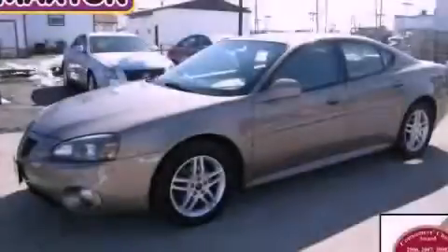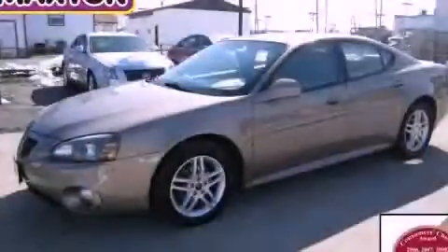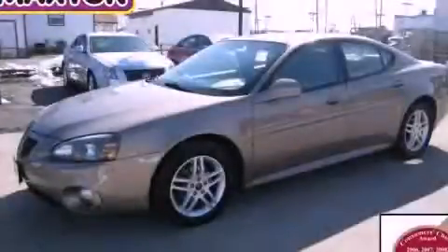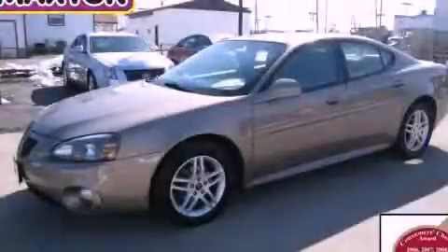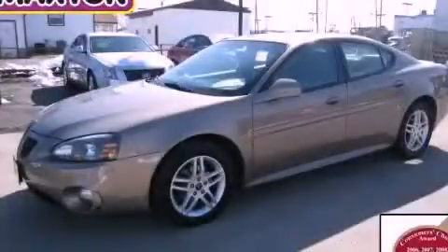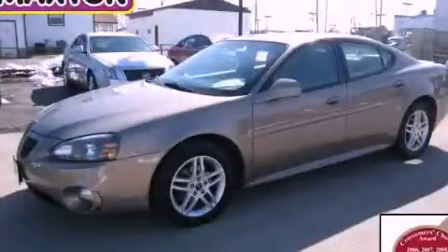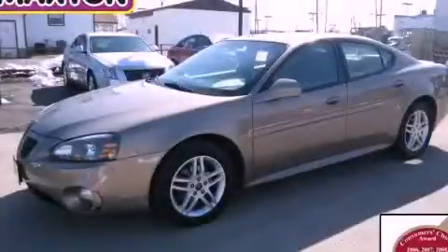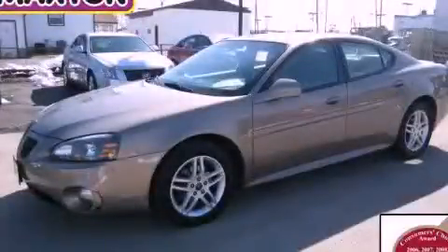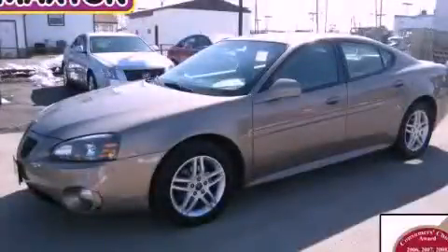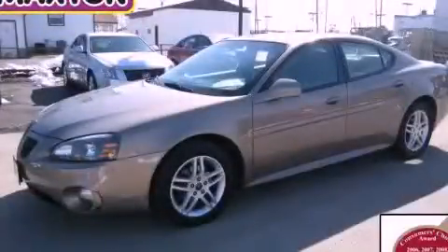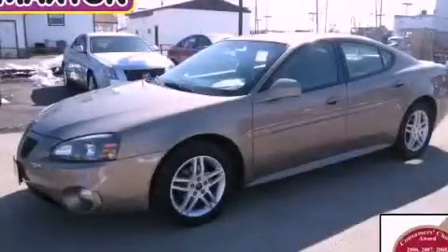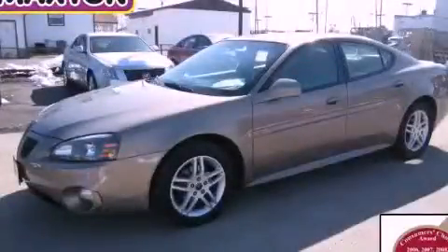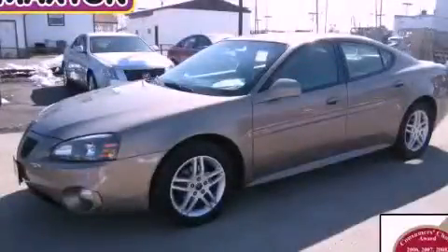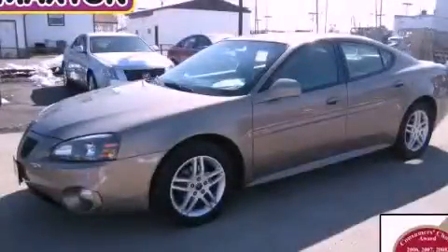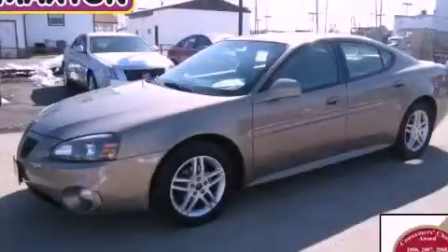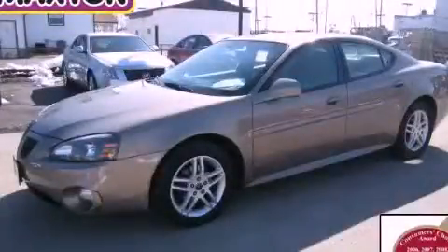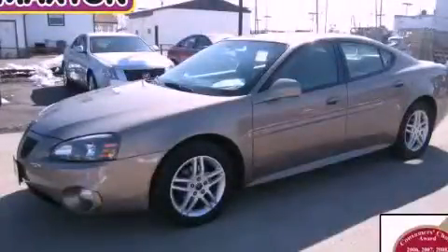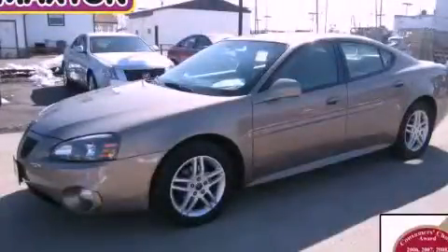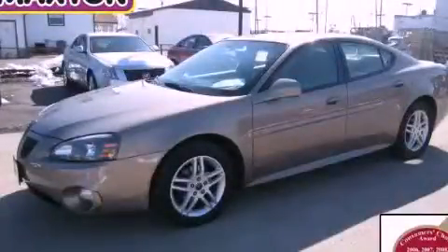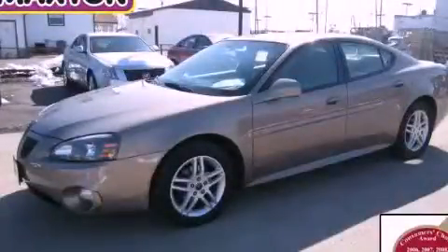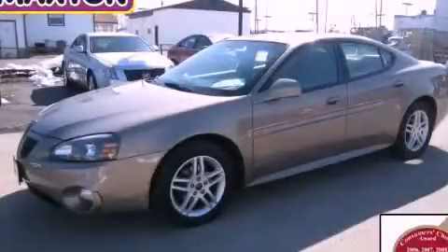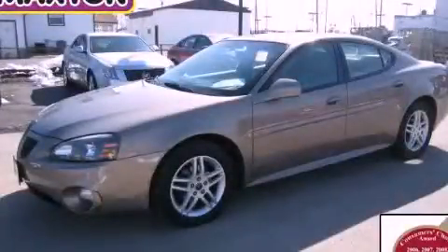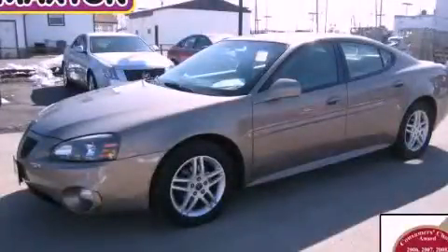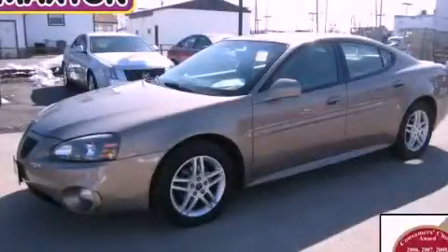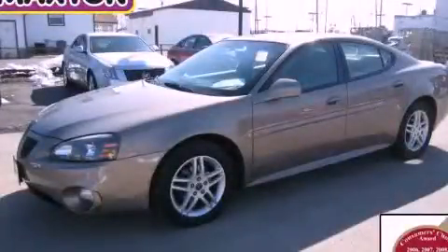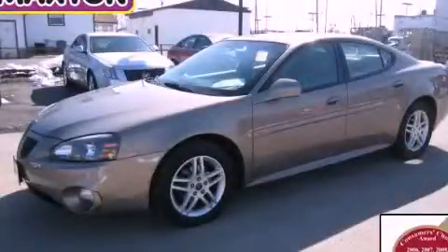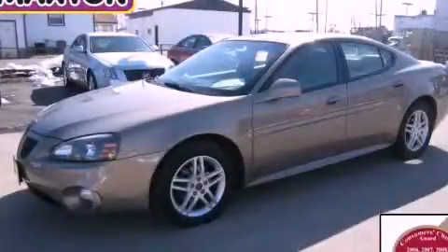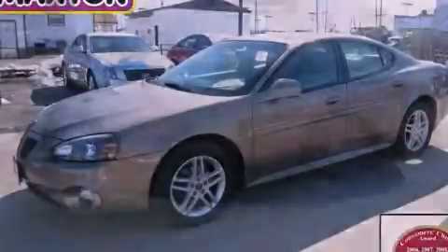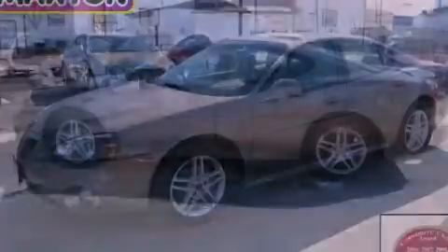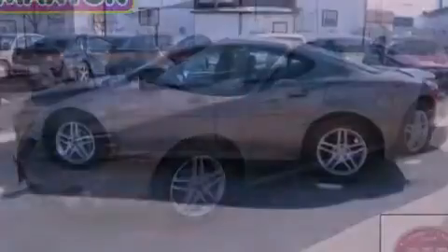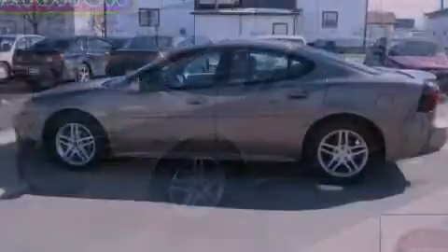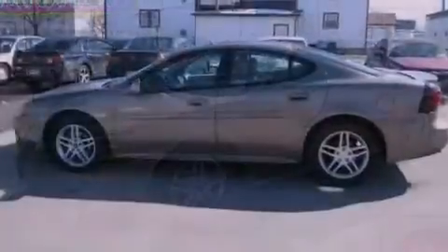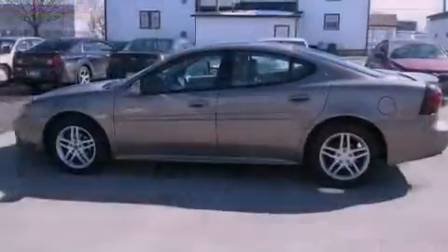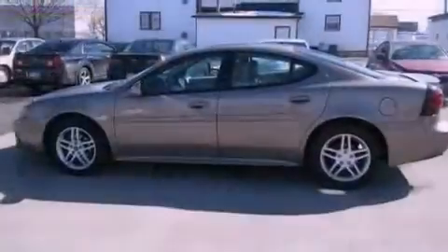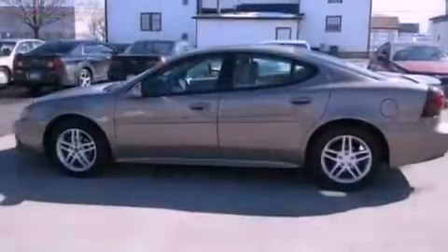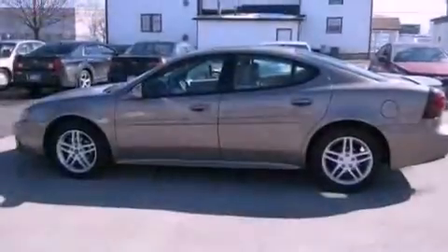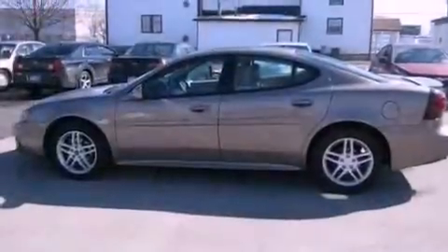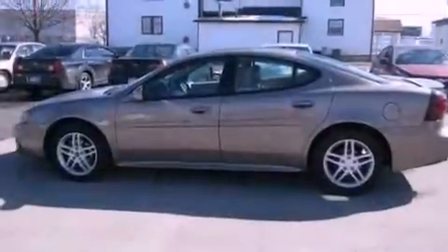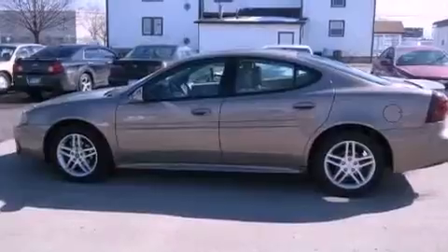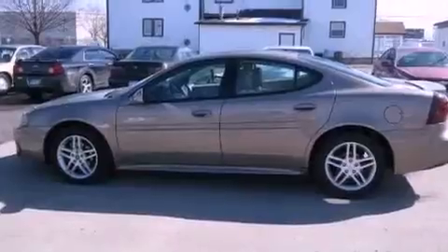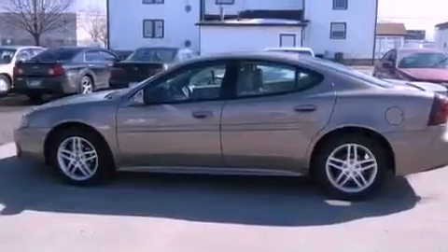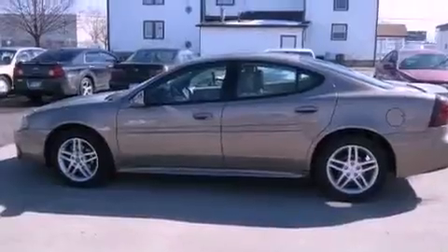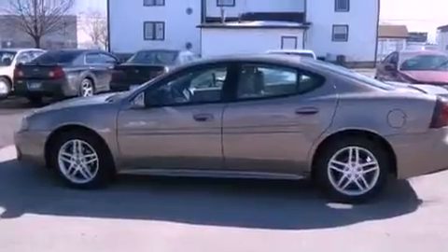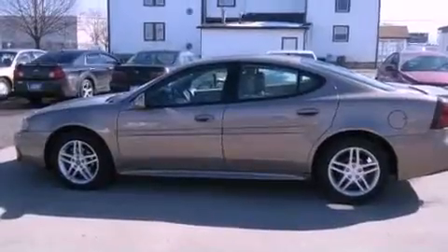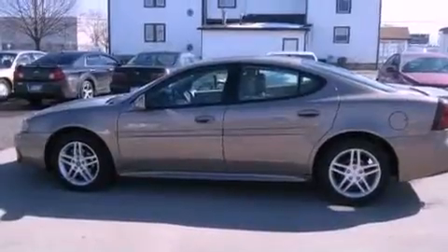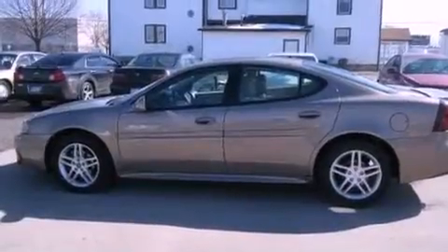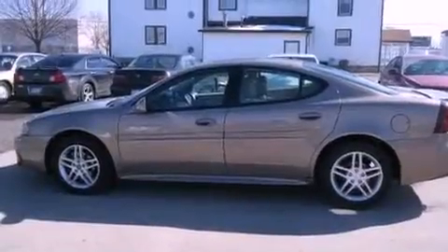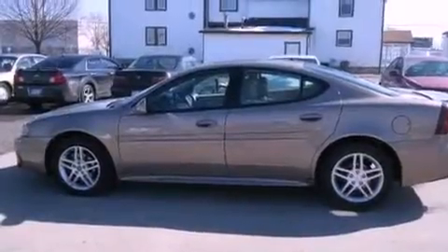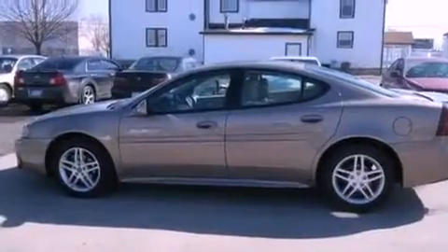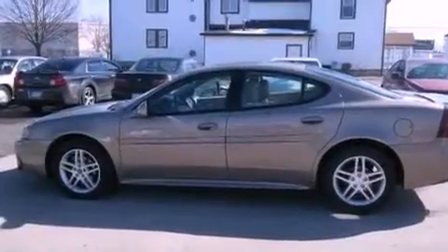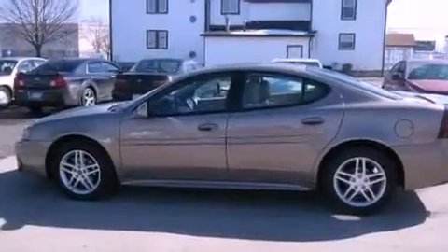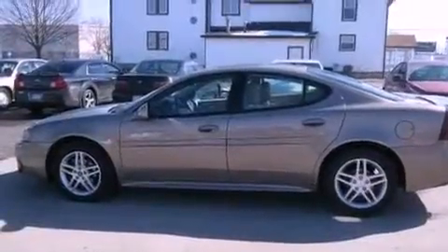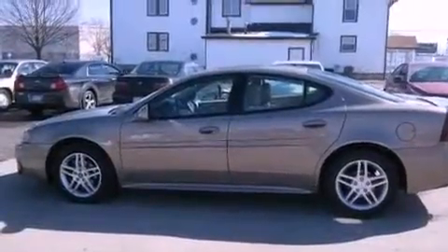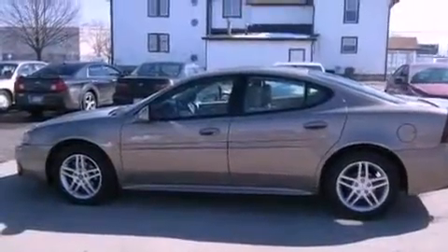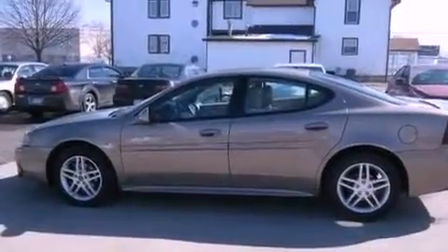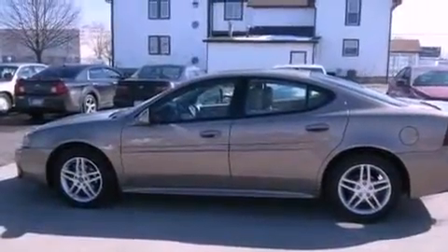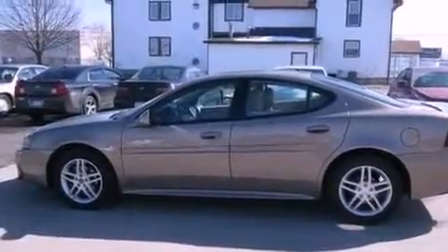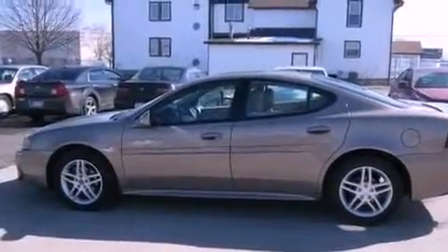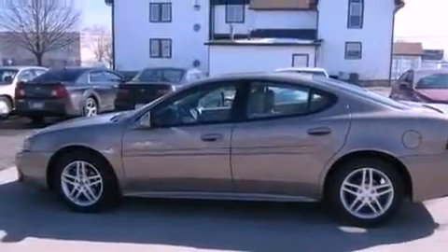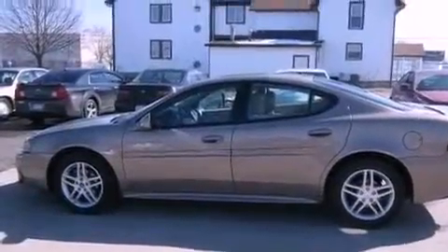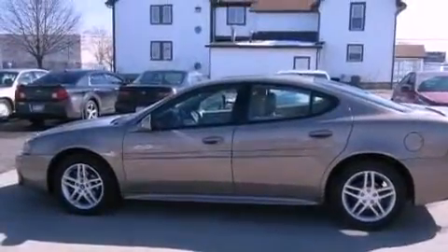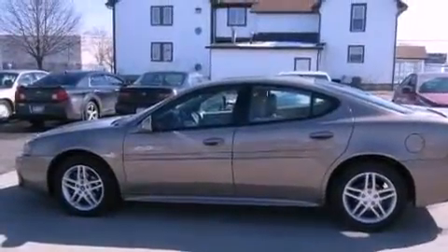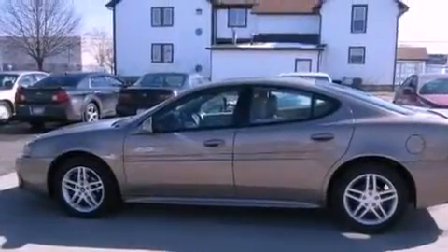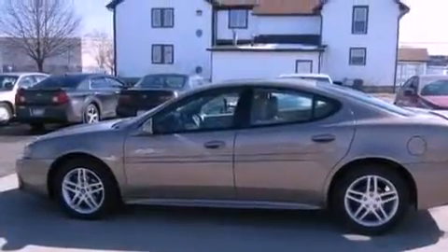This is a 2006 Pontiac Grand Prix. It has a 3.8-liter six-cylinder engine and an automatic transmission.